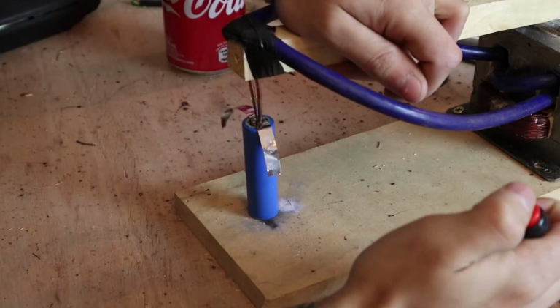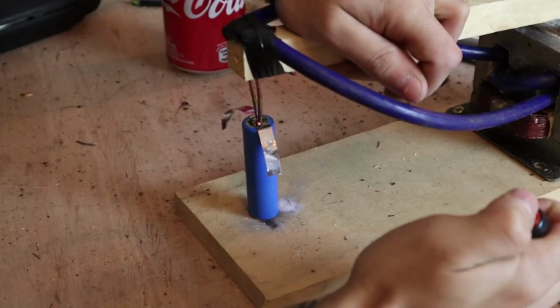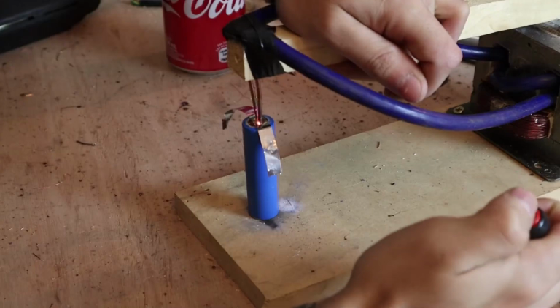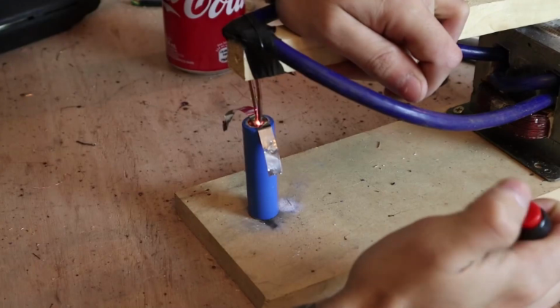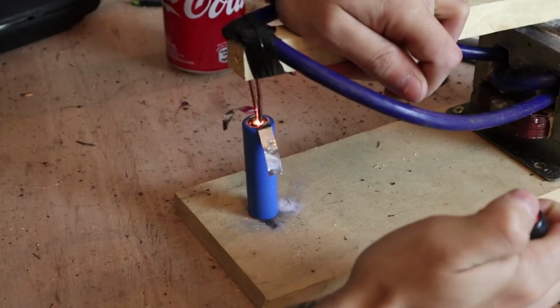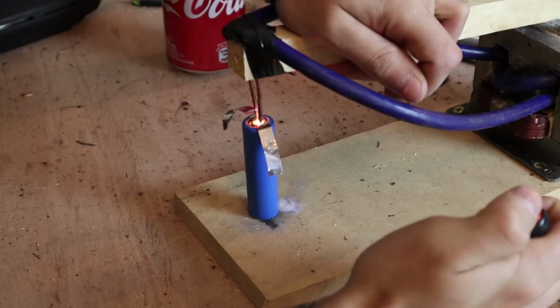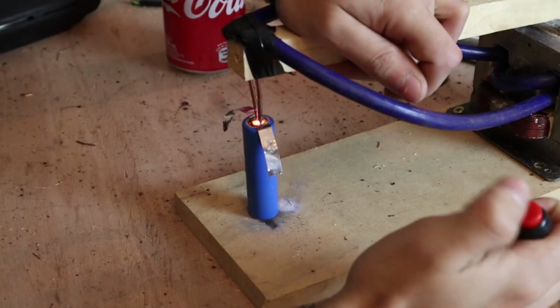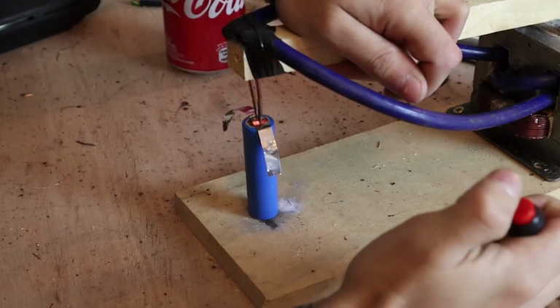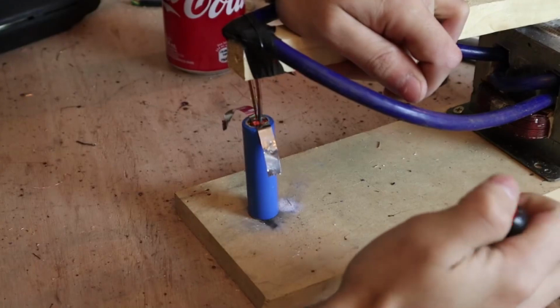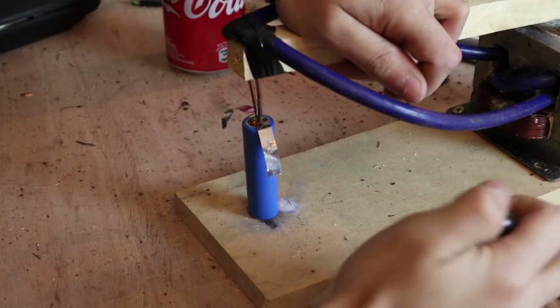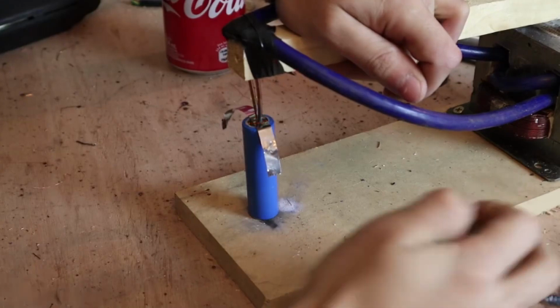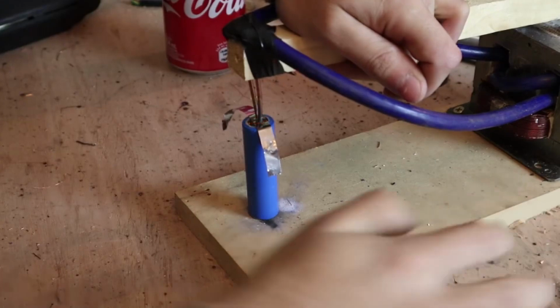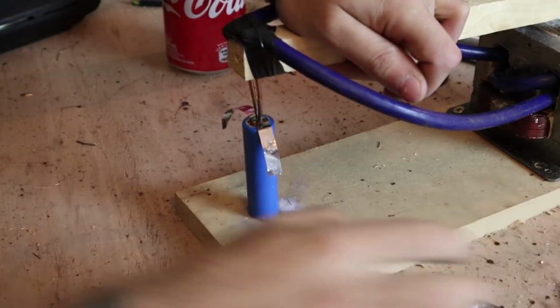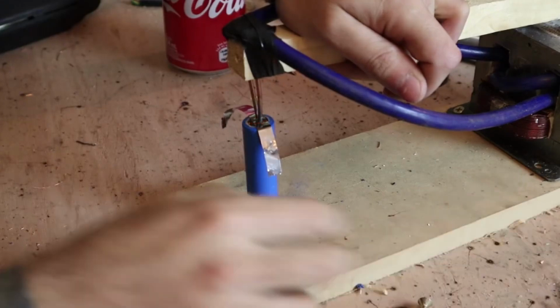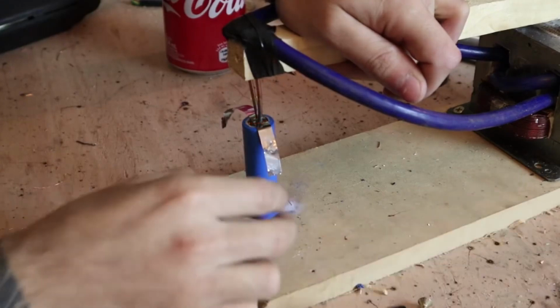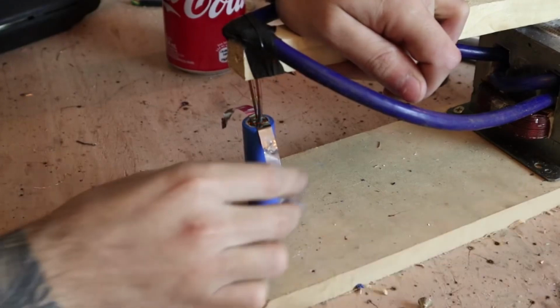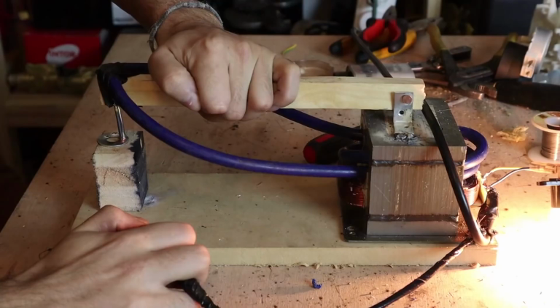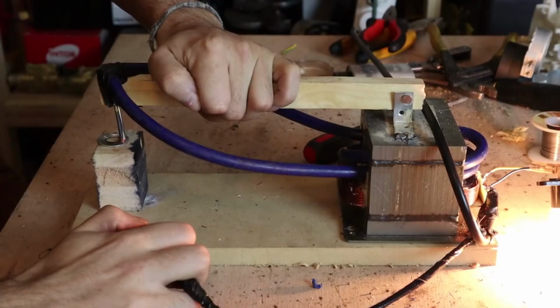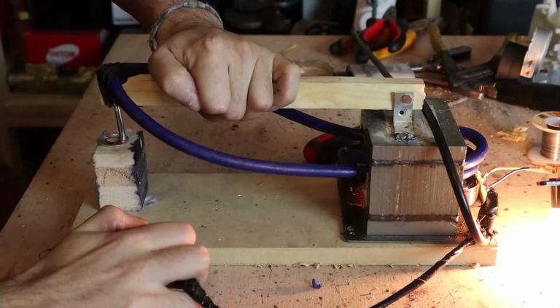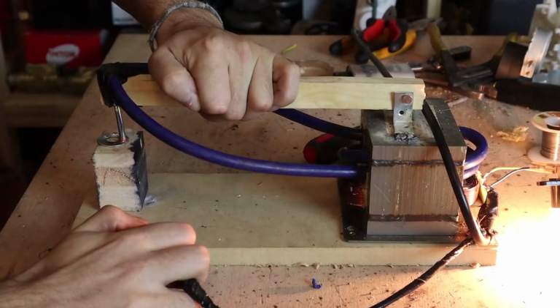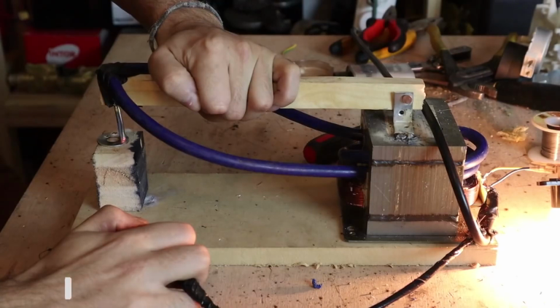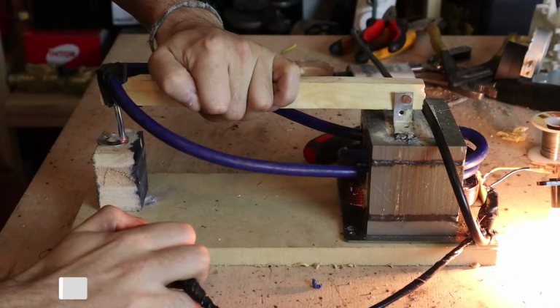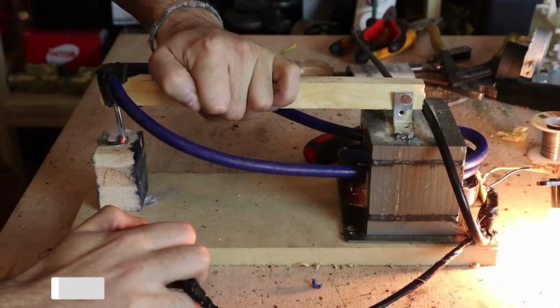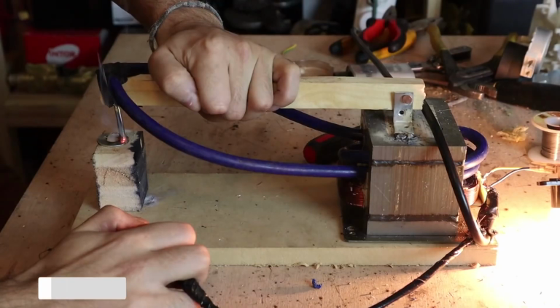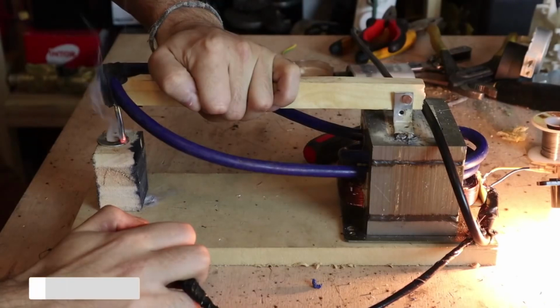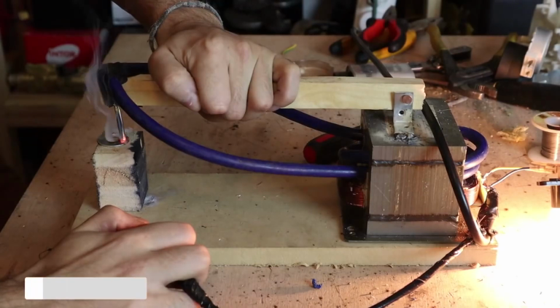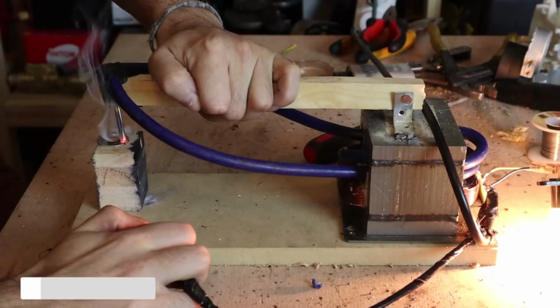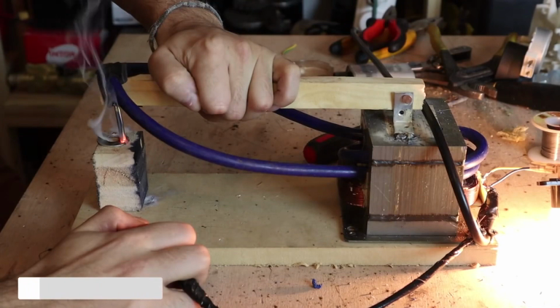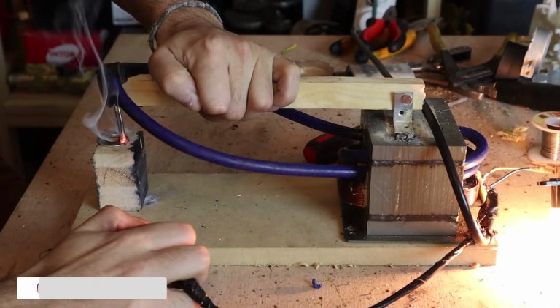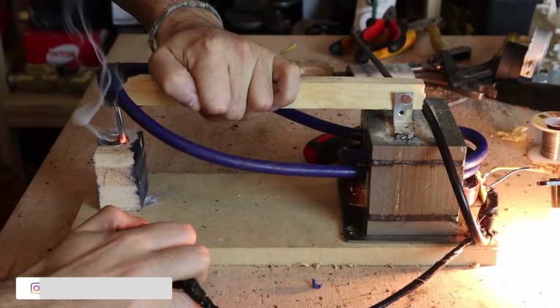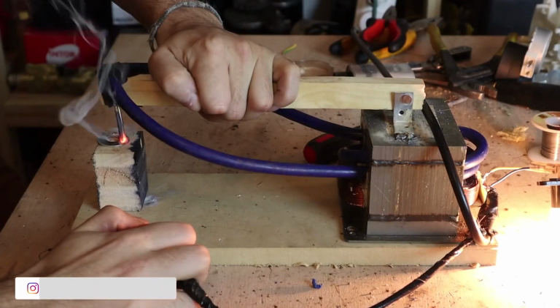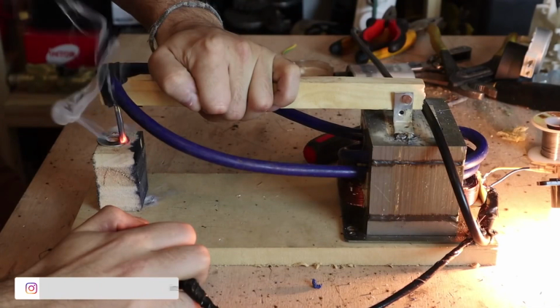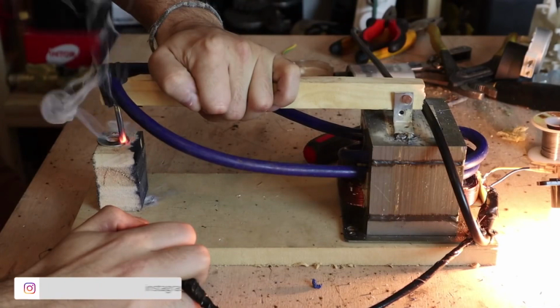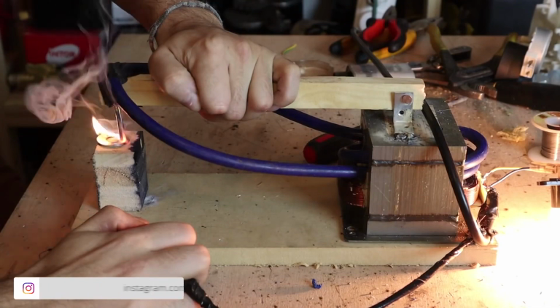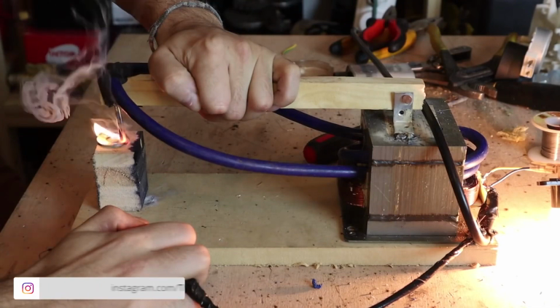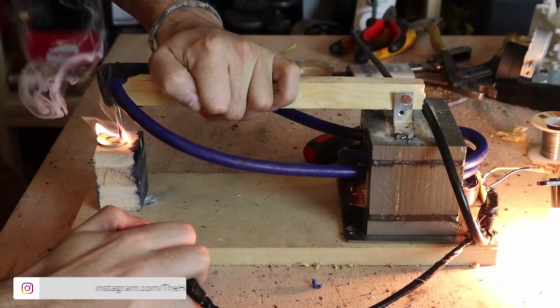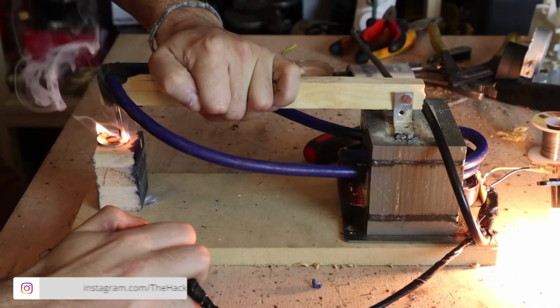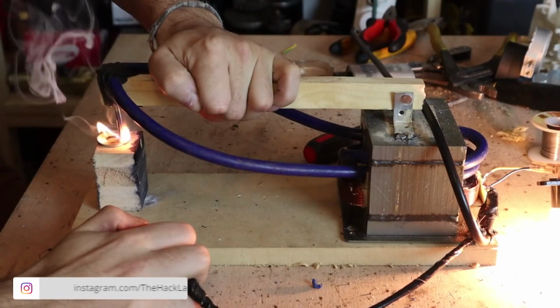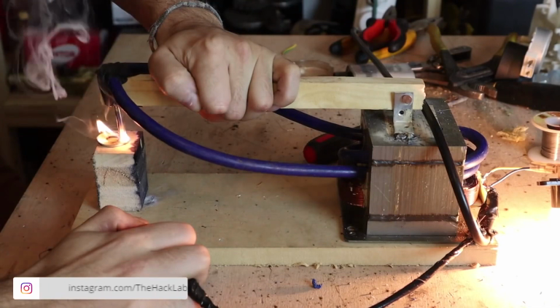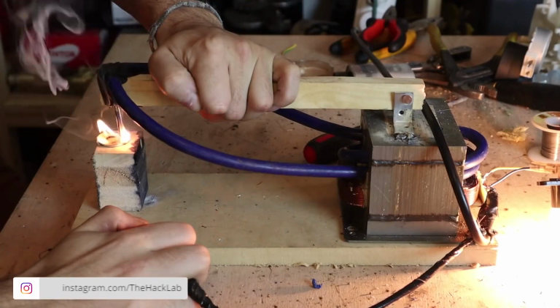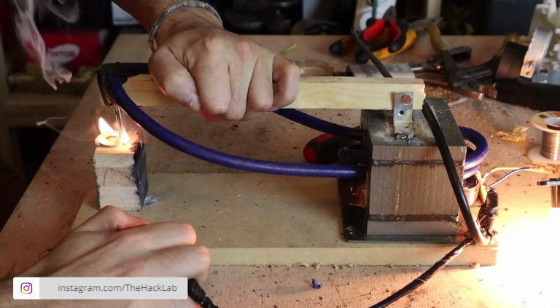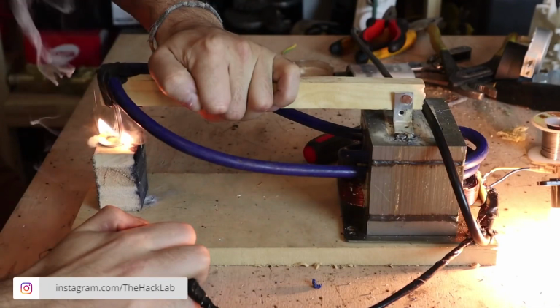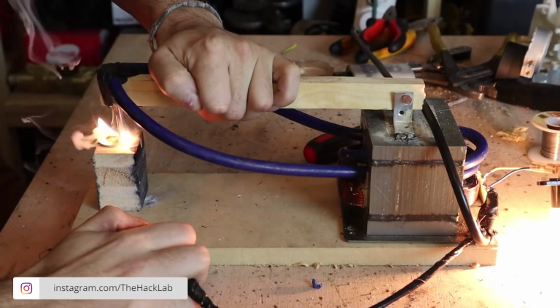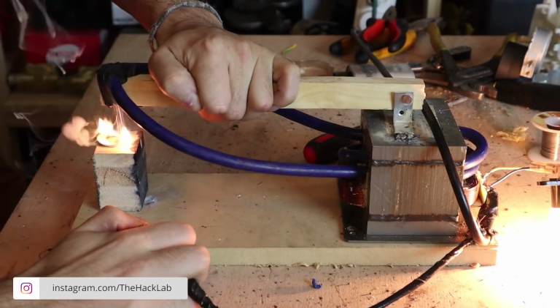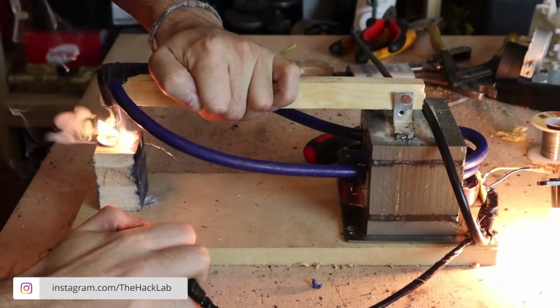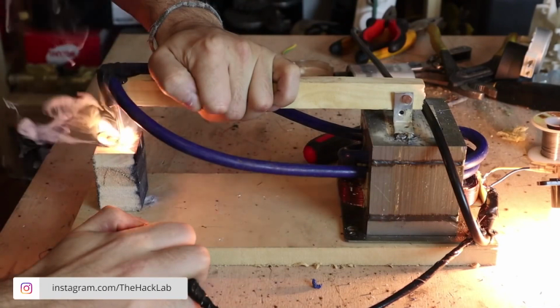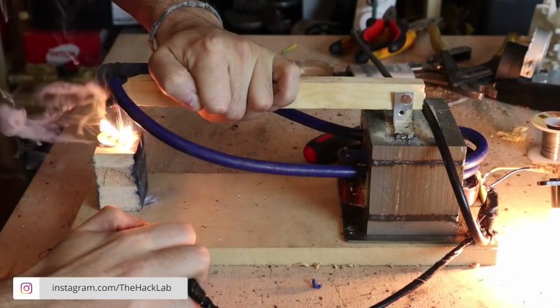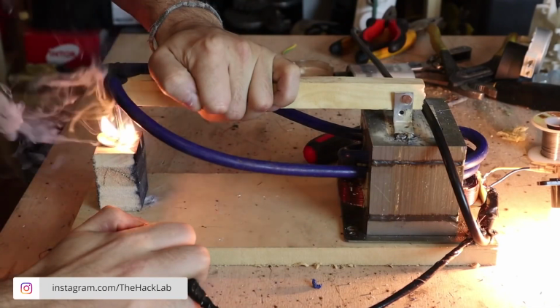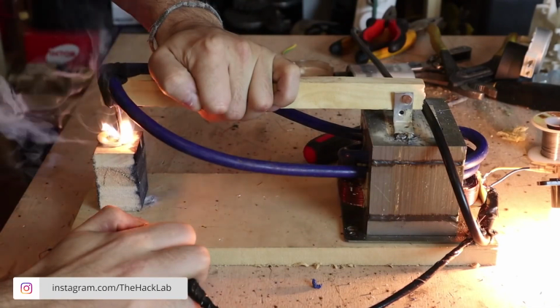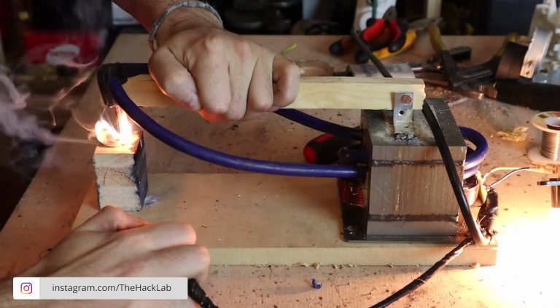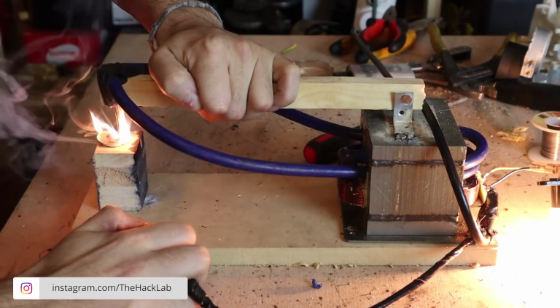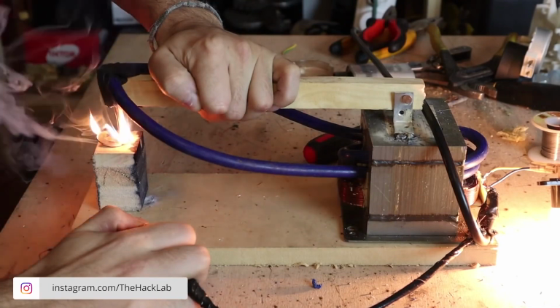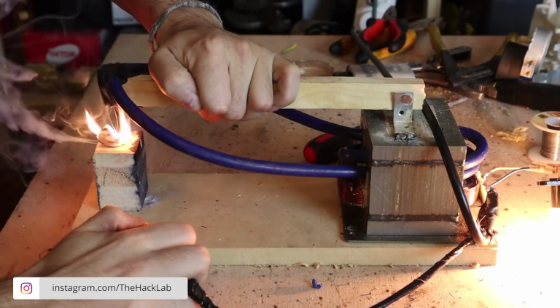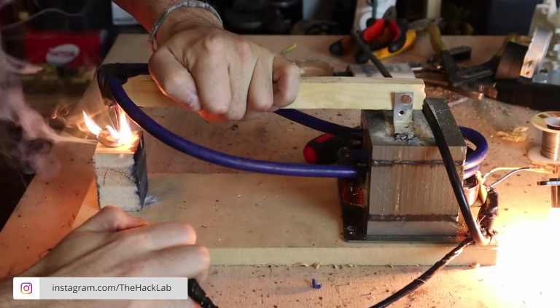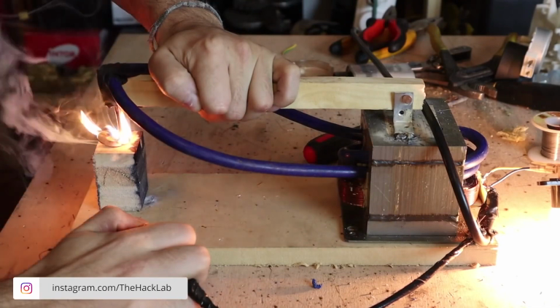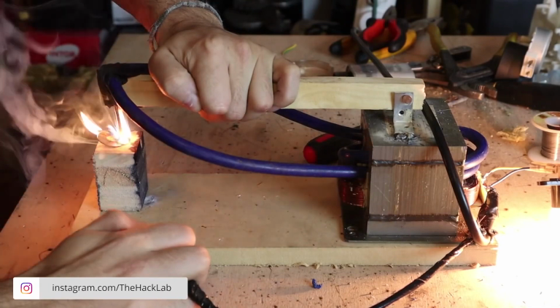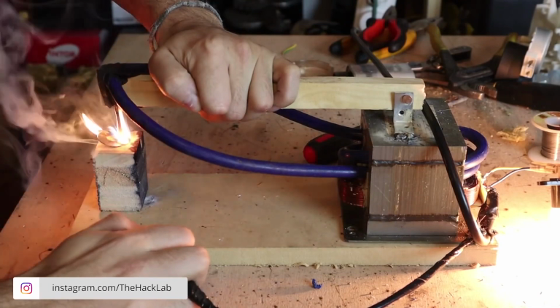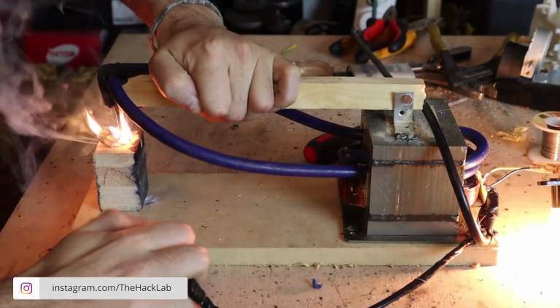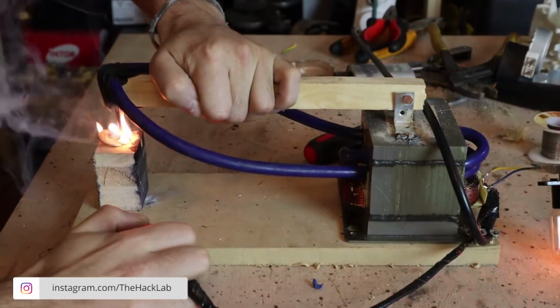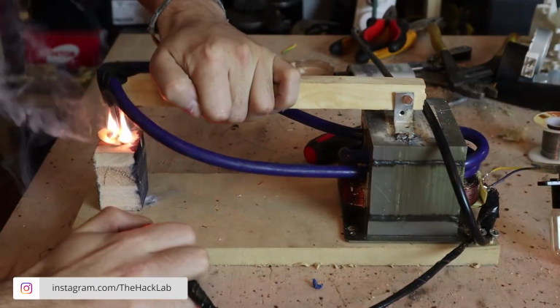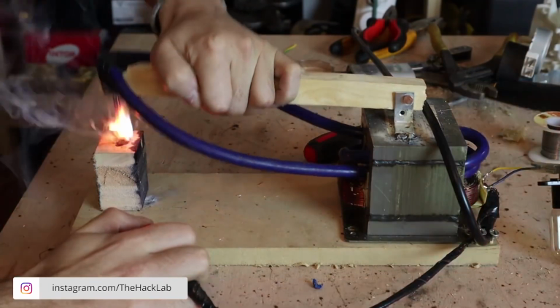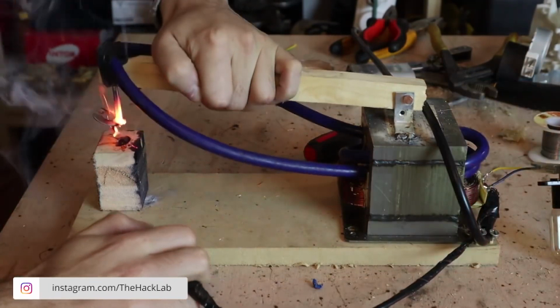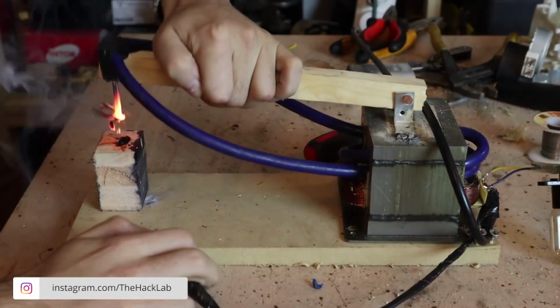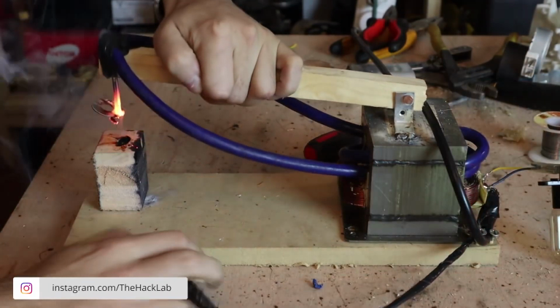Hello, today I'm going to show you how to make a valuable and expensive tool with just a very economical part of a broken microwave.